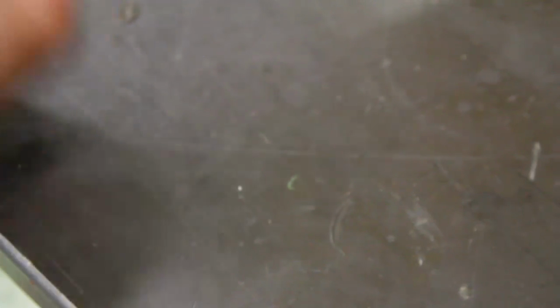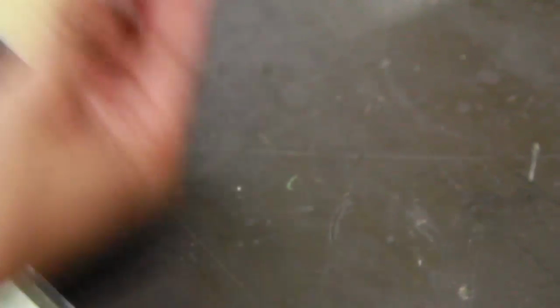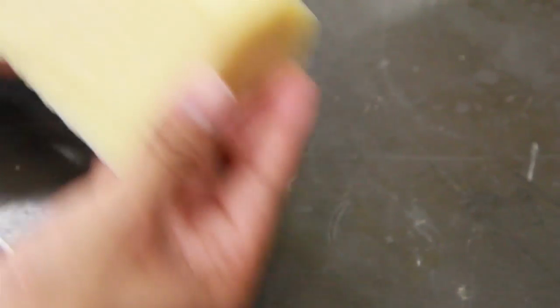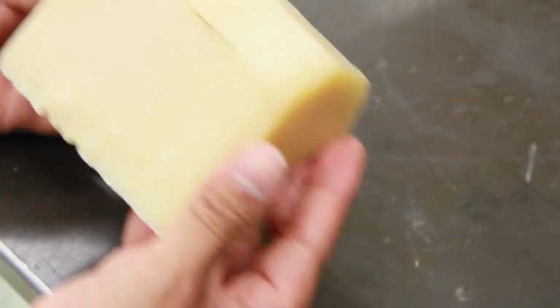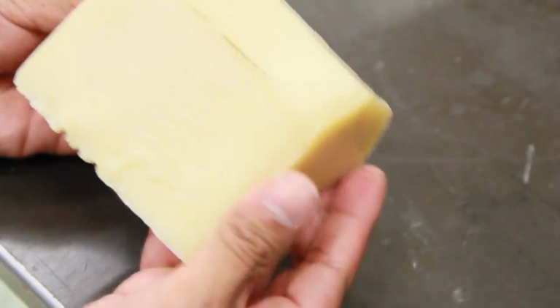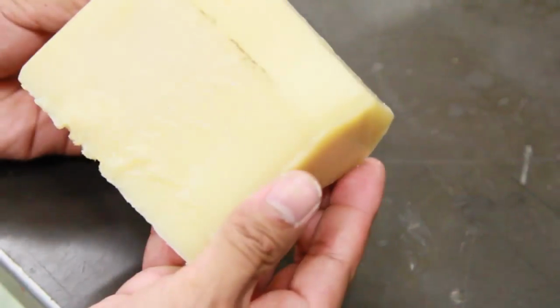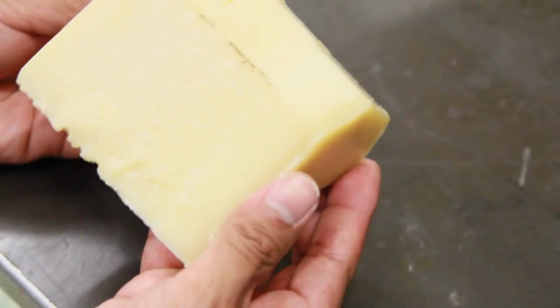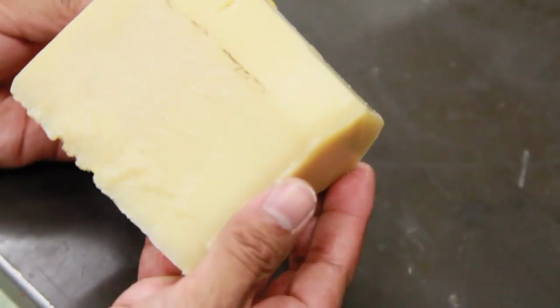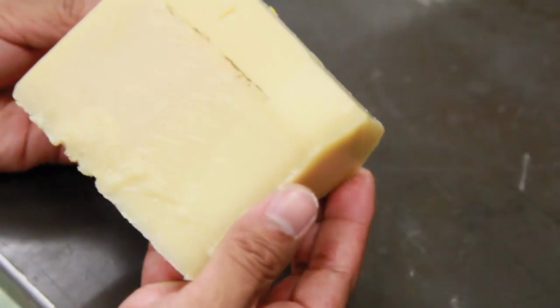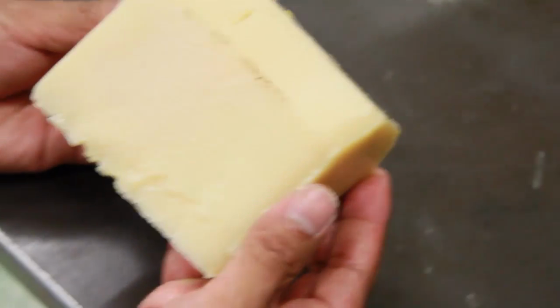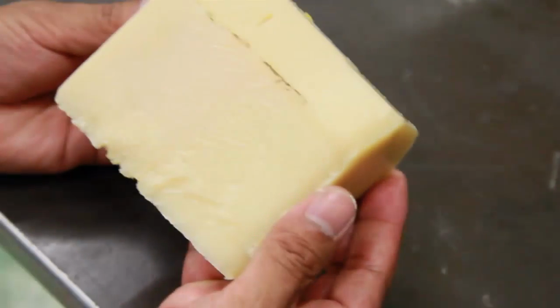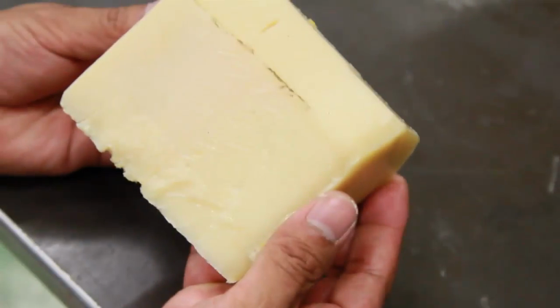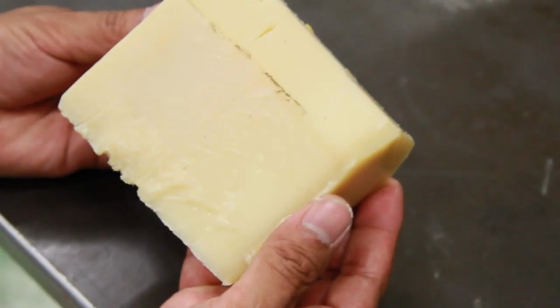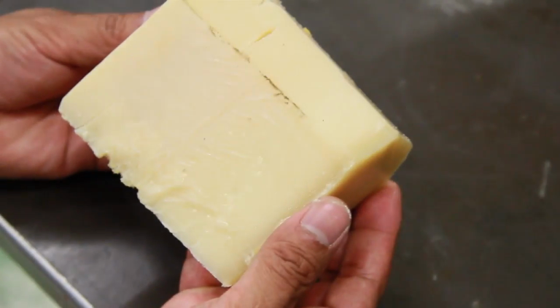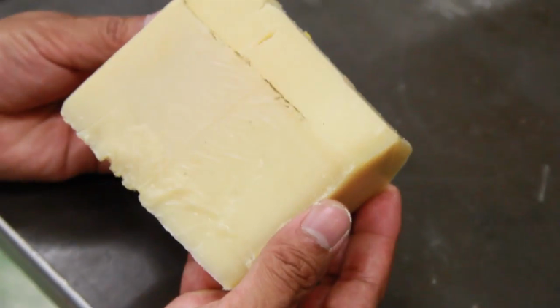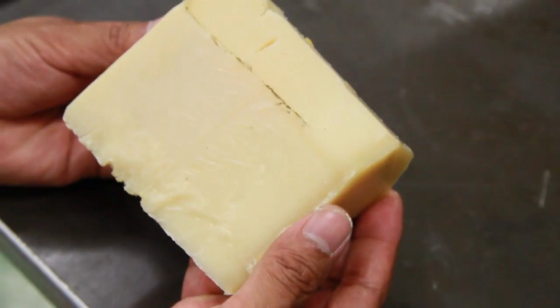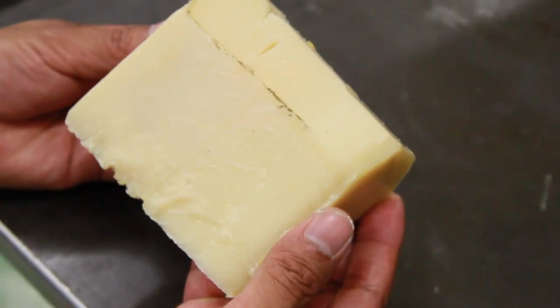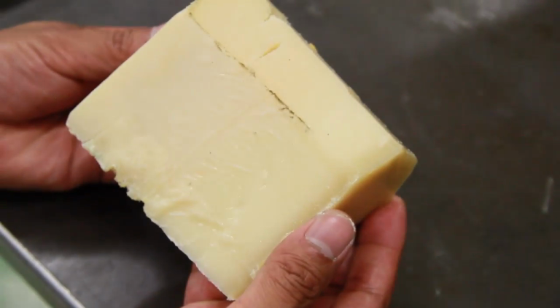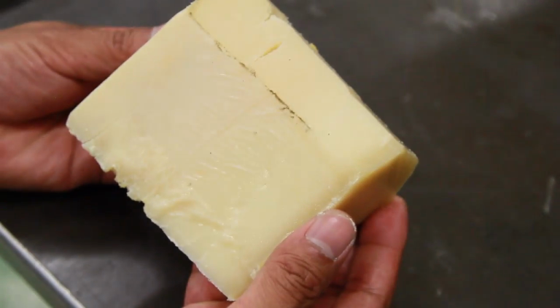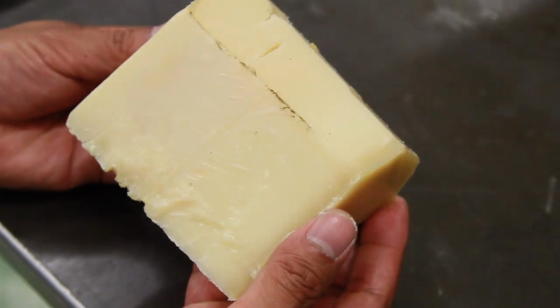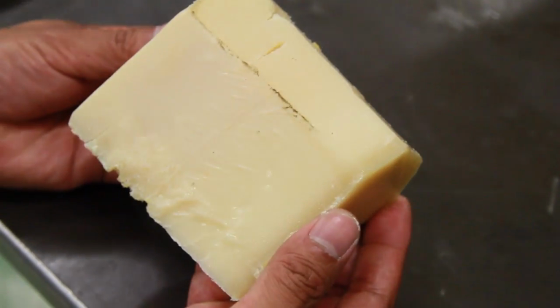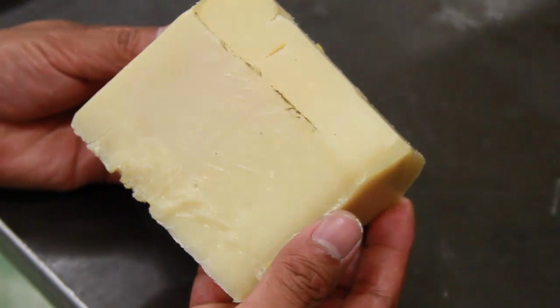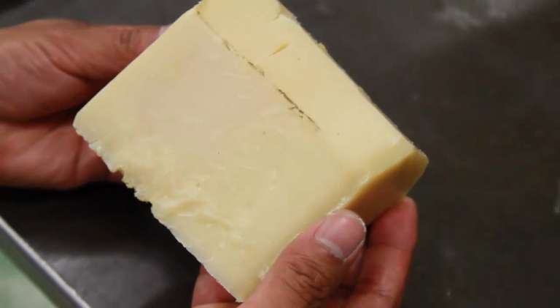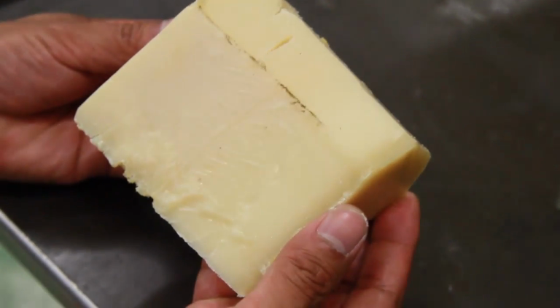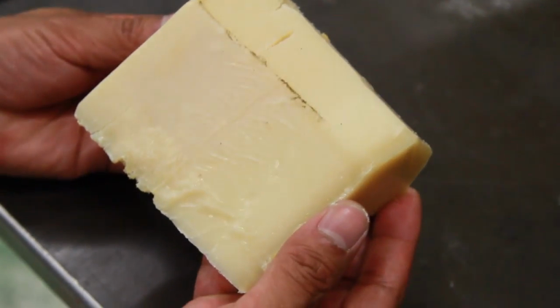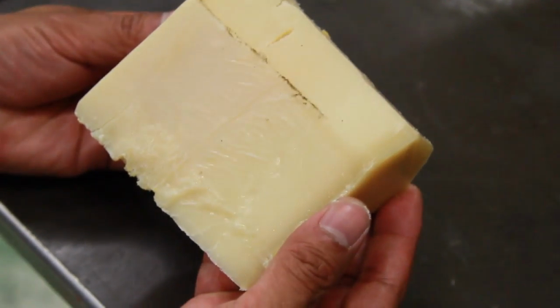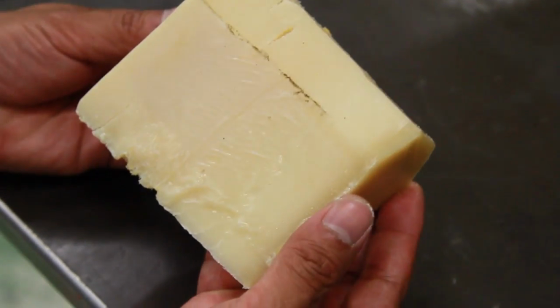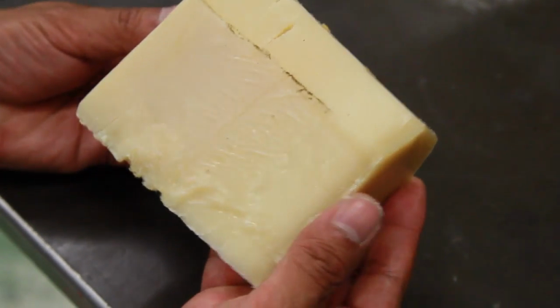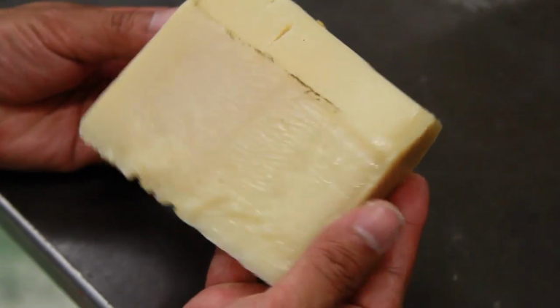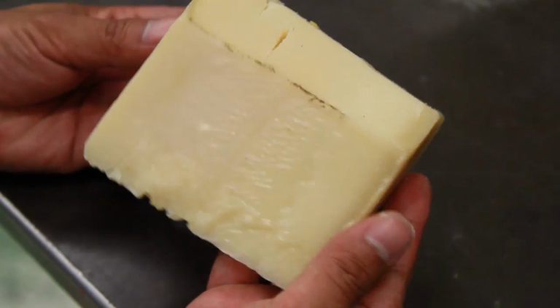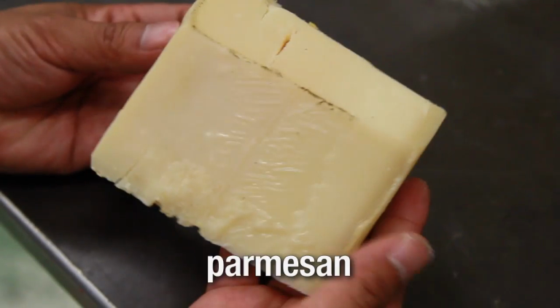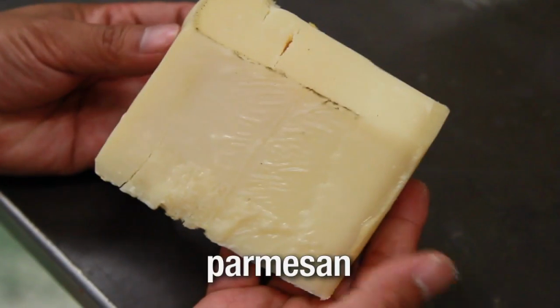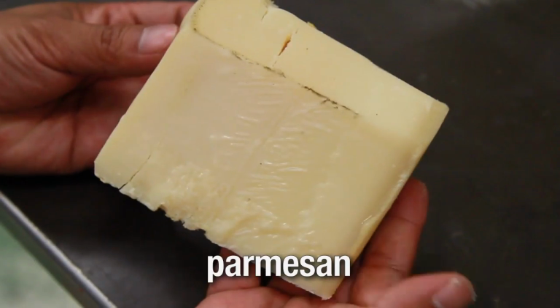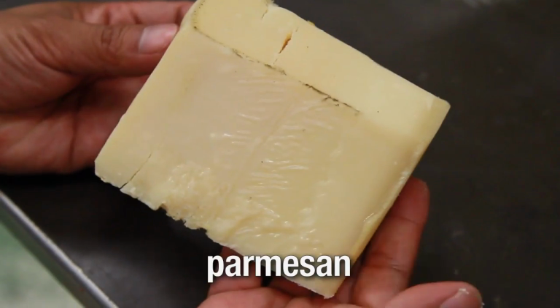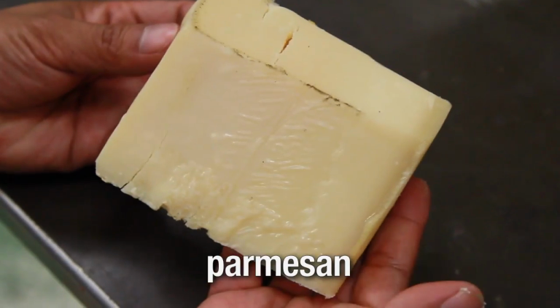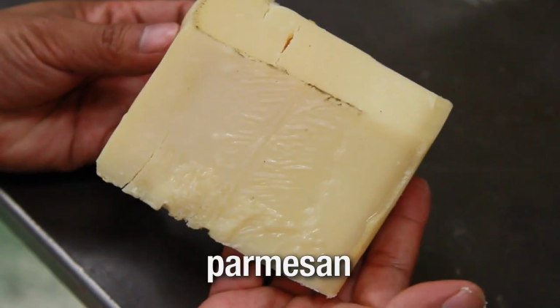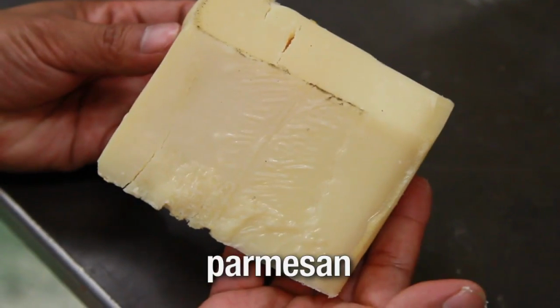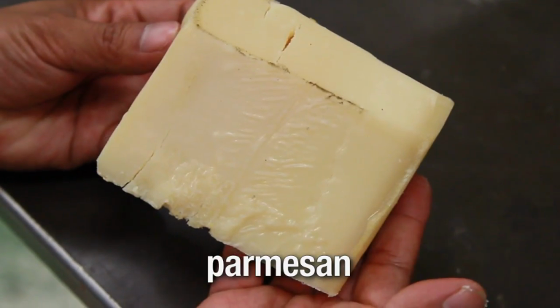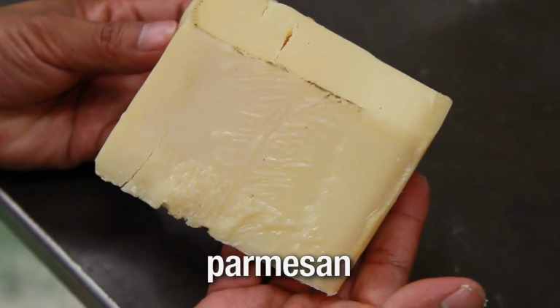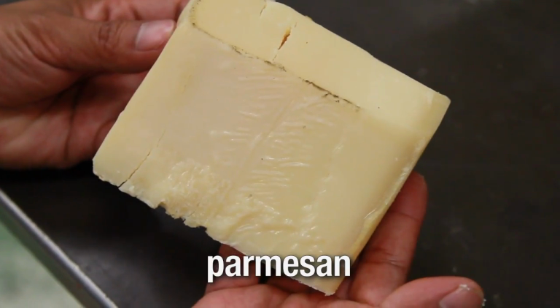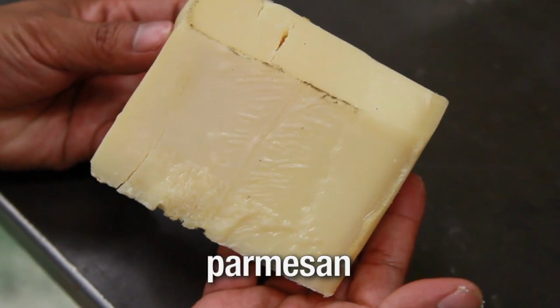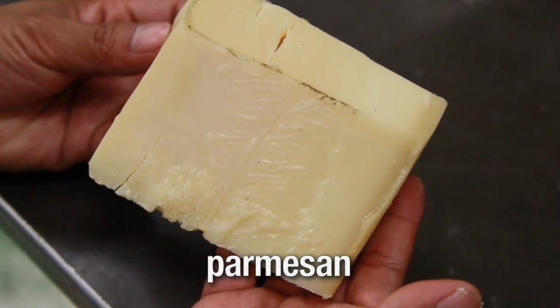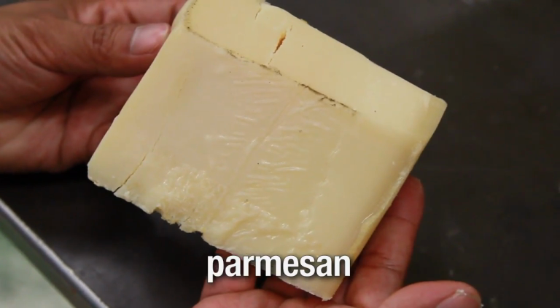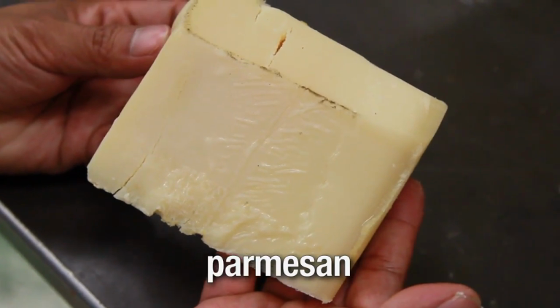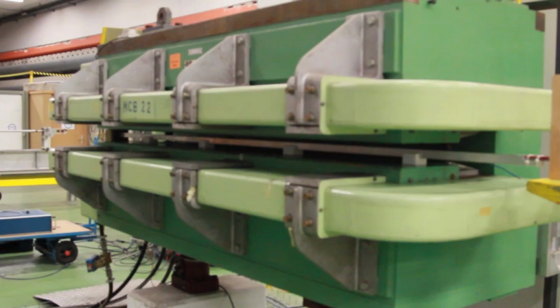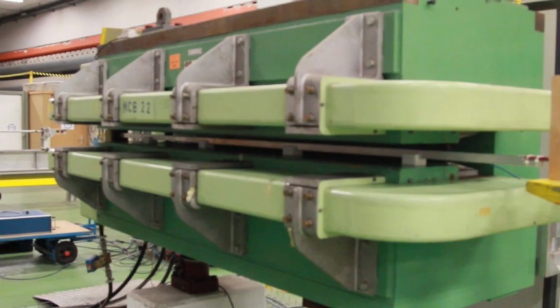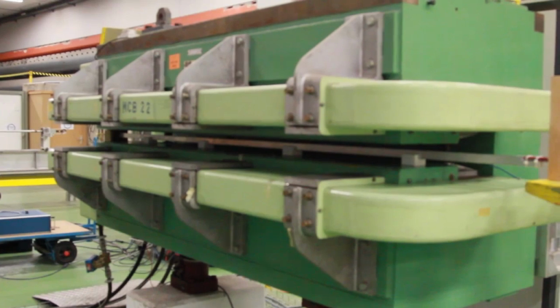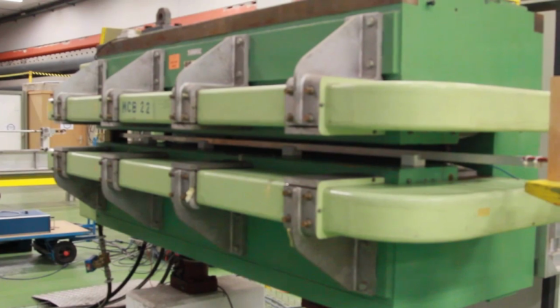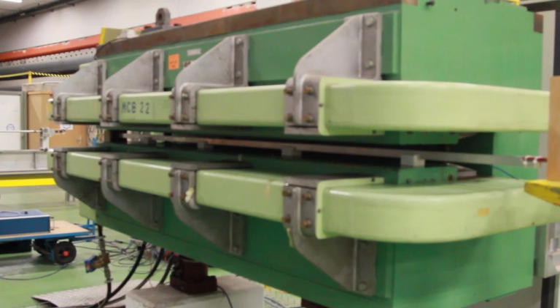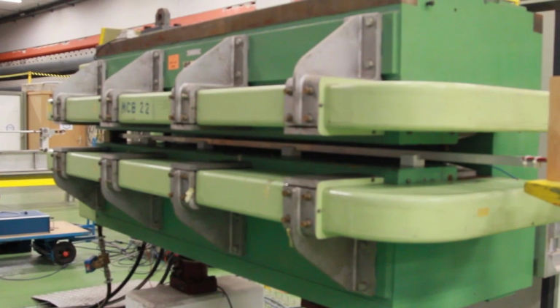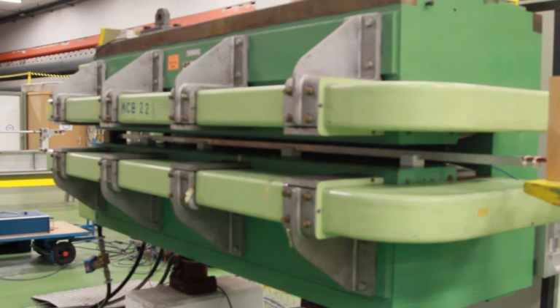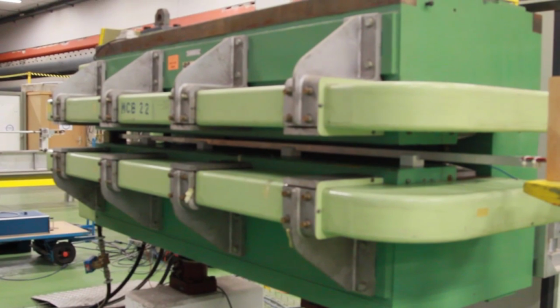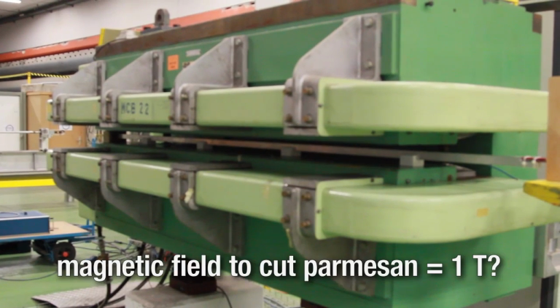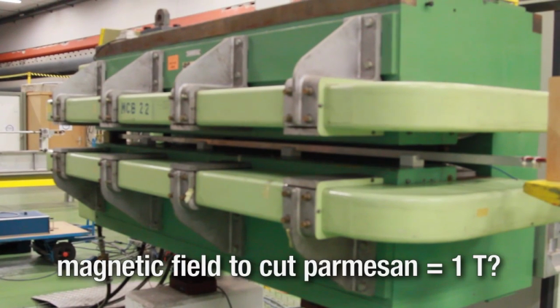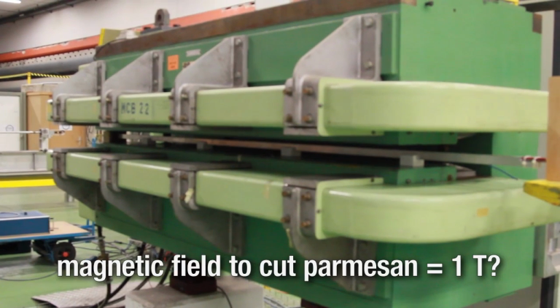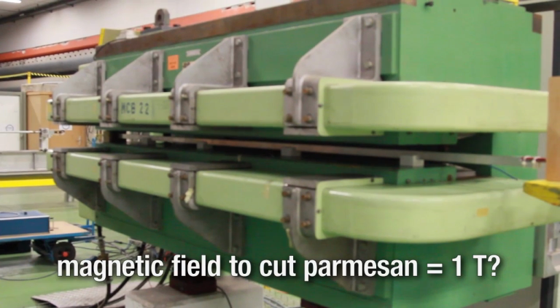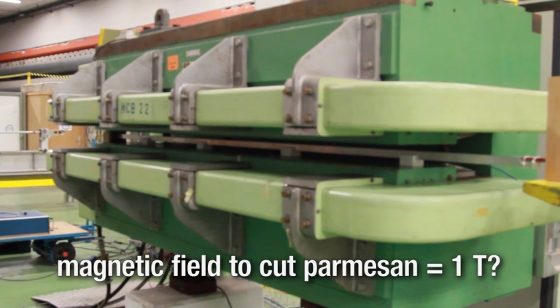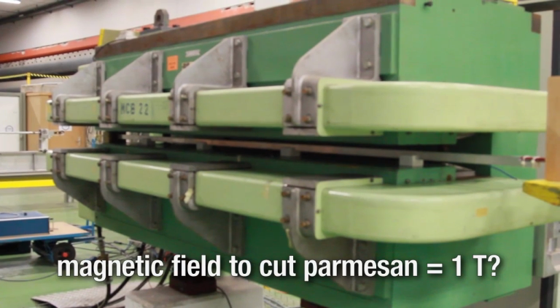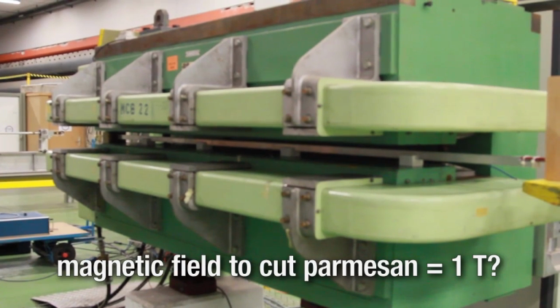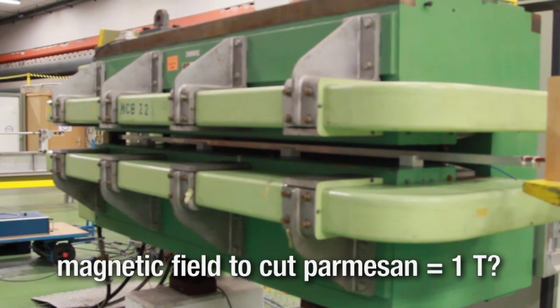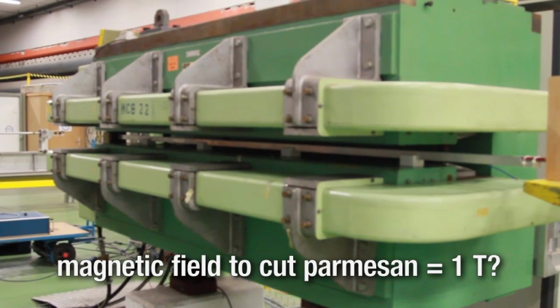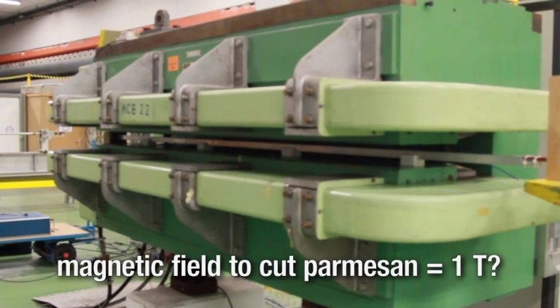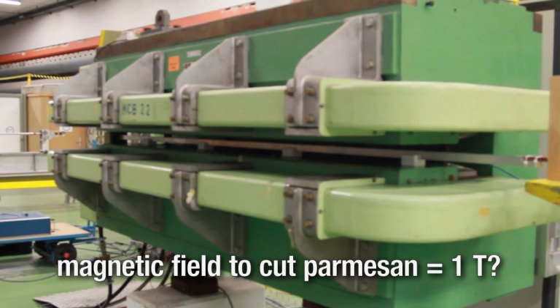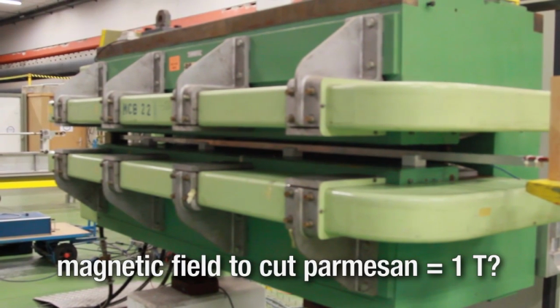And finally, let's try a really hard cheese — Parmesan — using the same magnetic field of one Tesla.